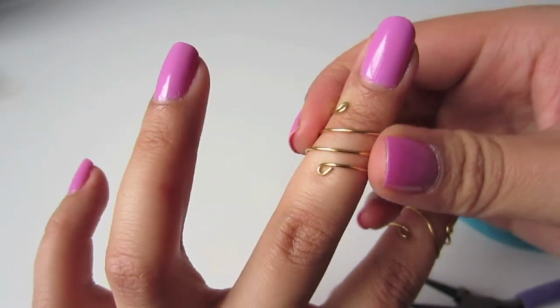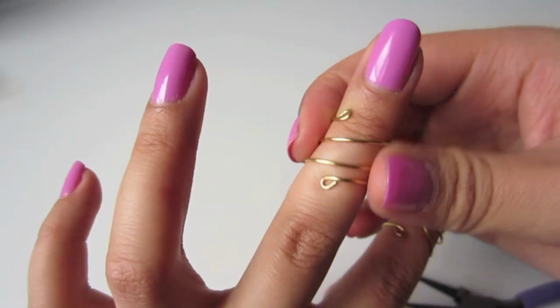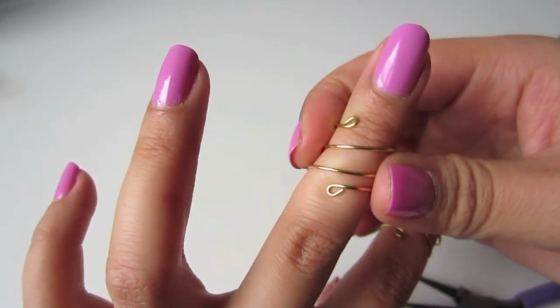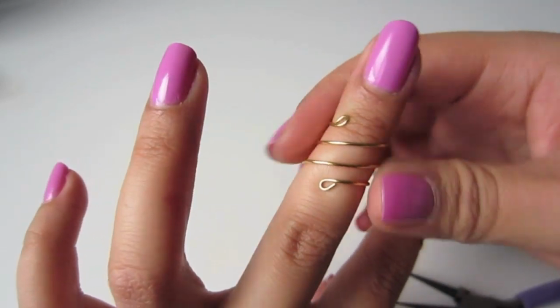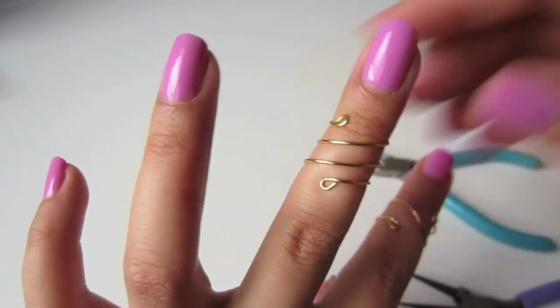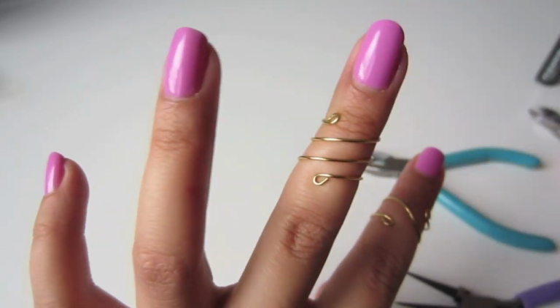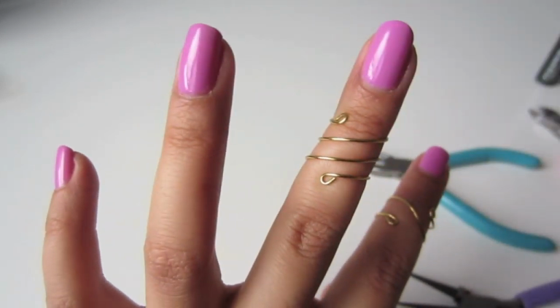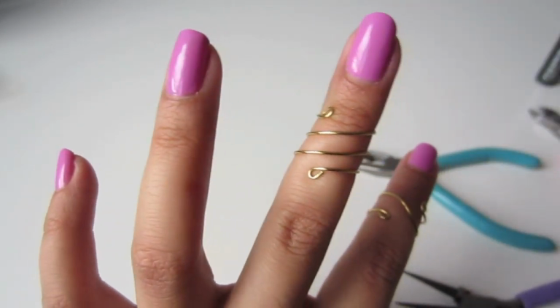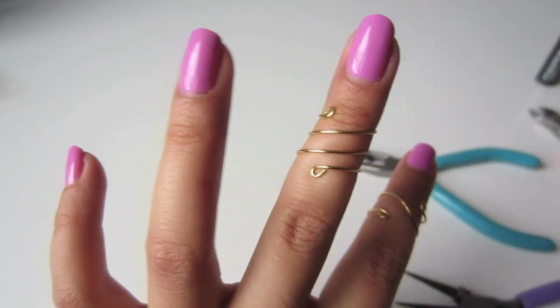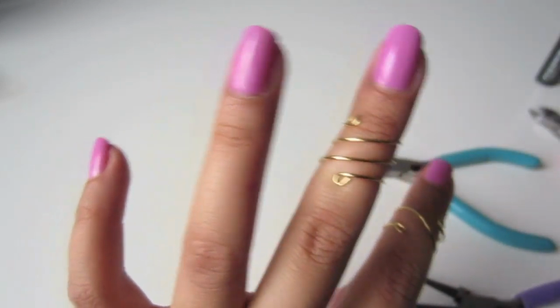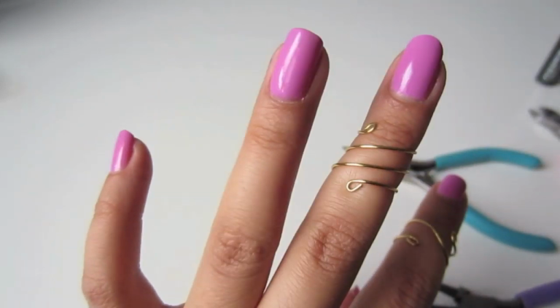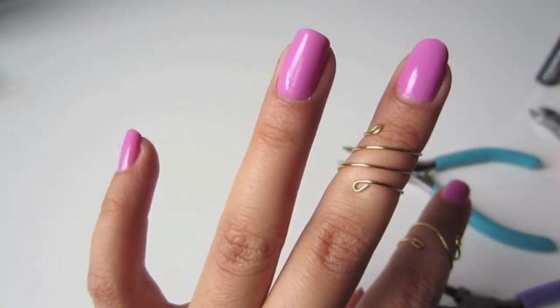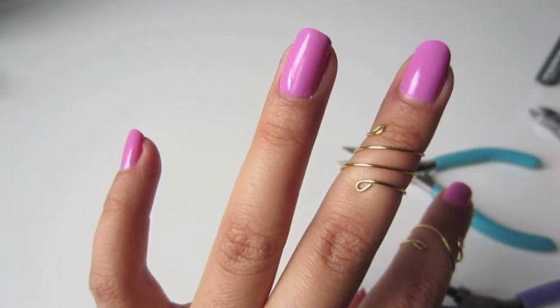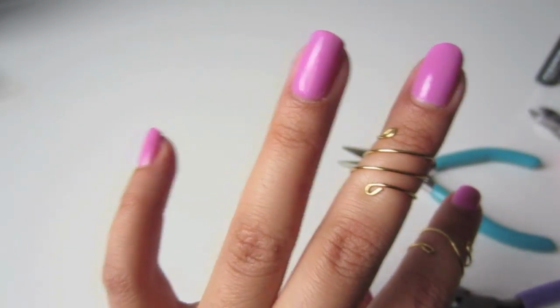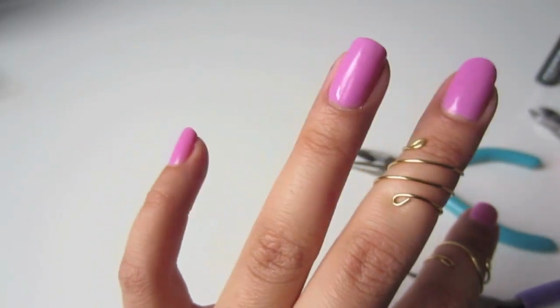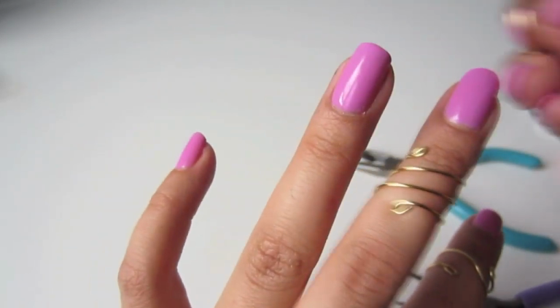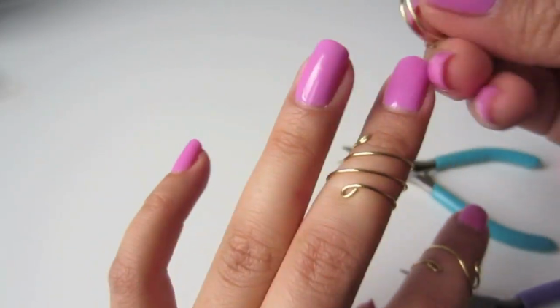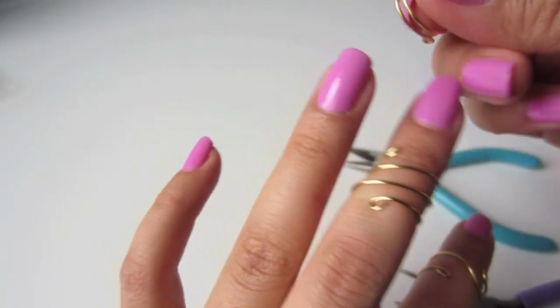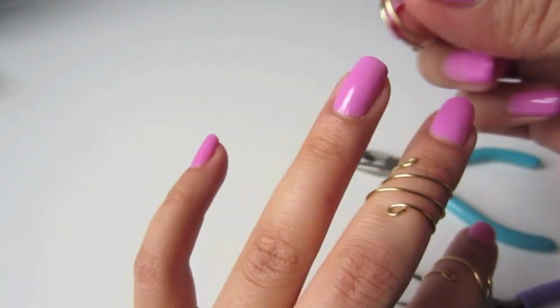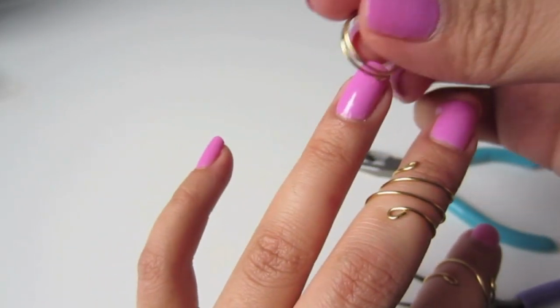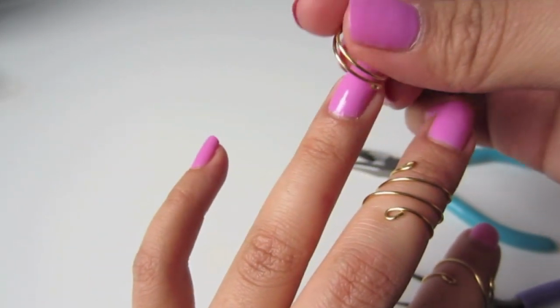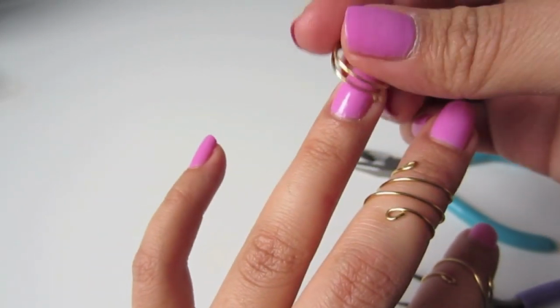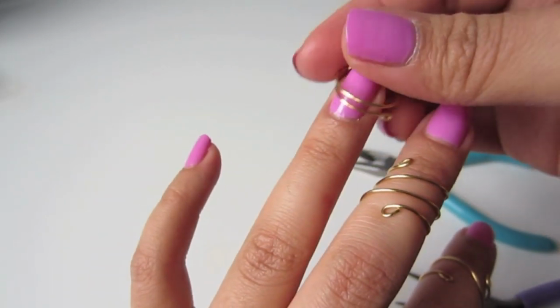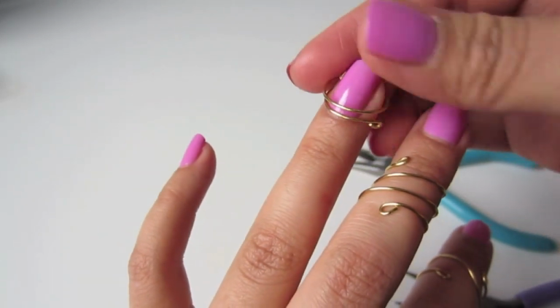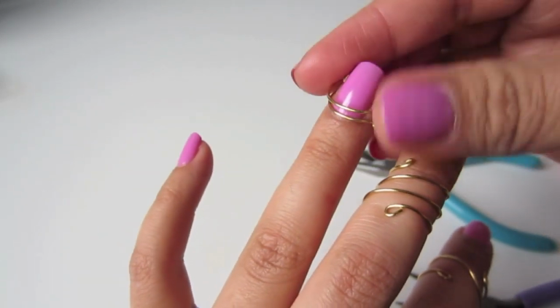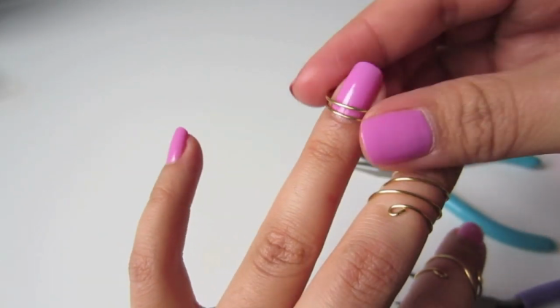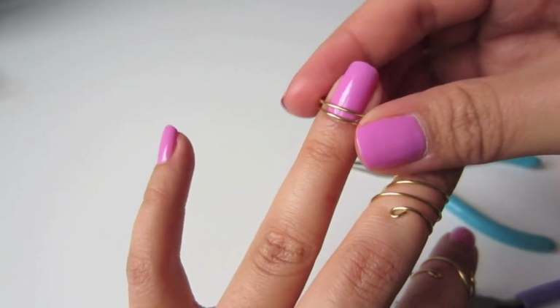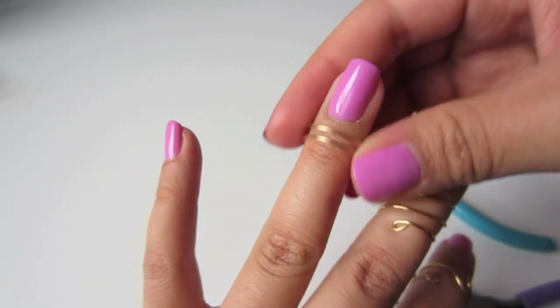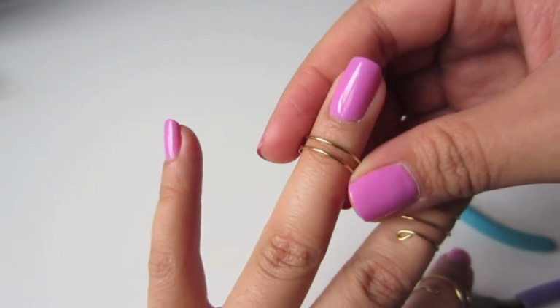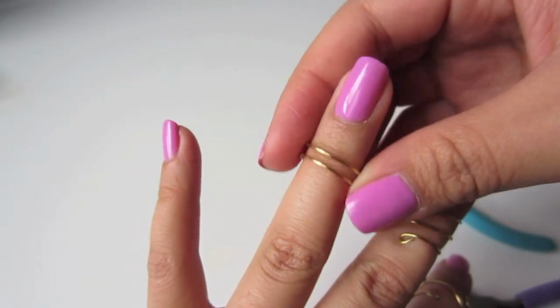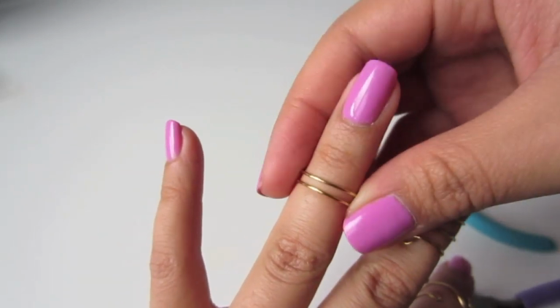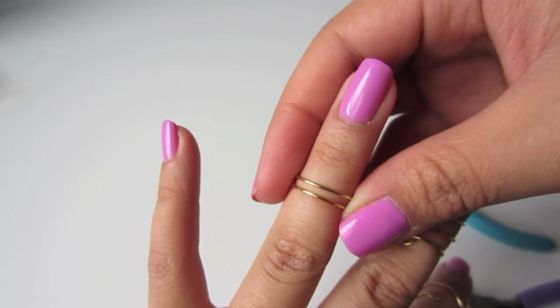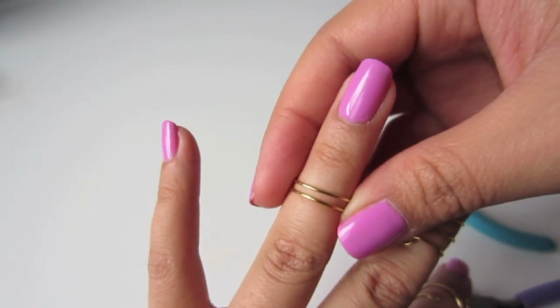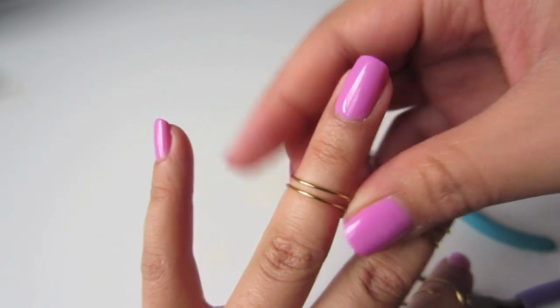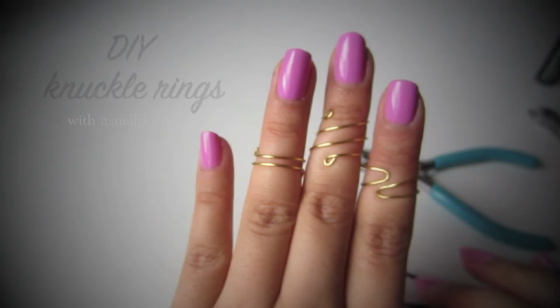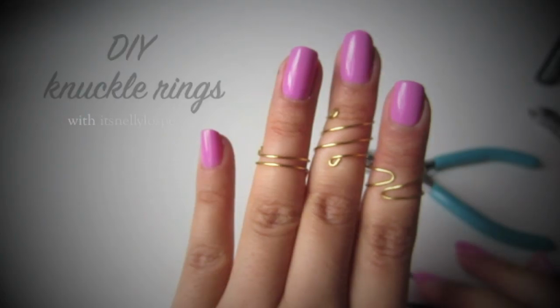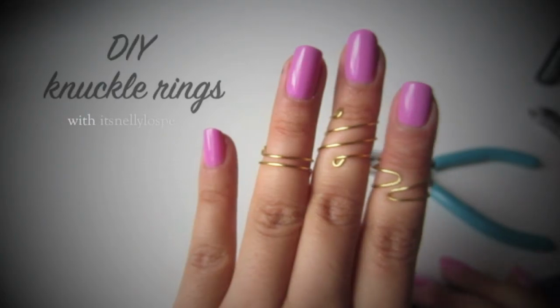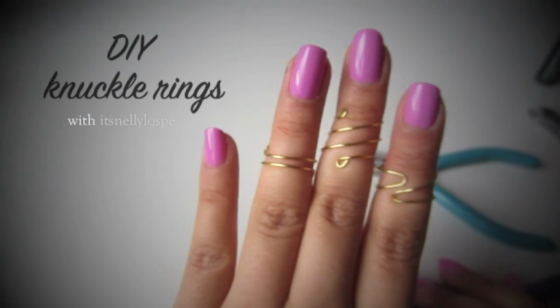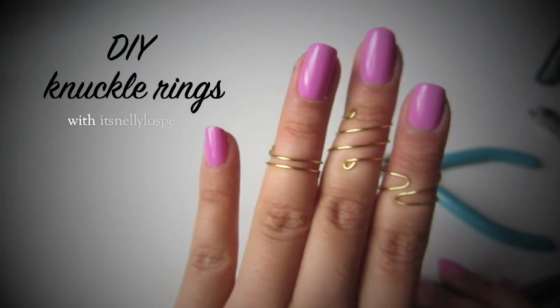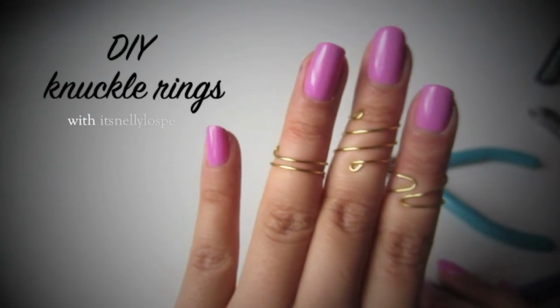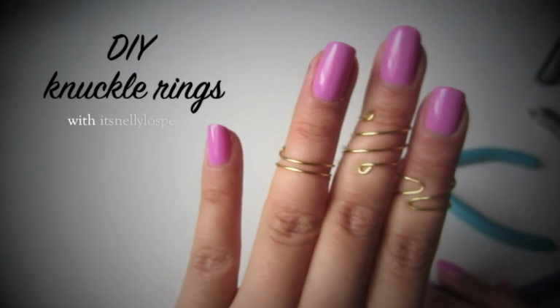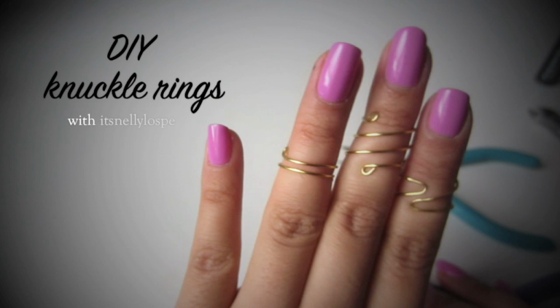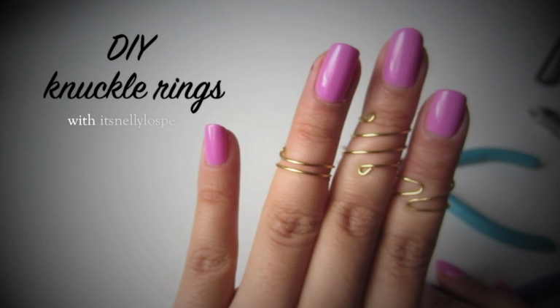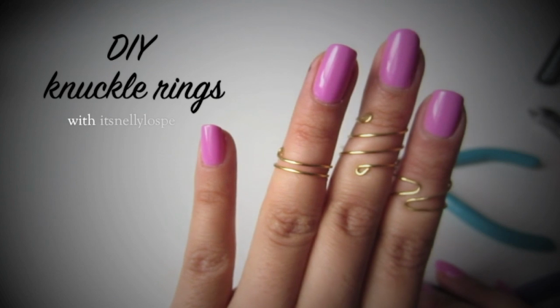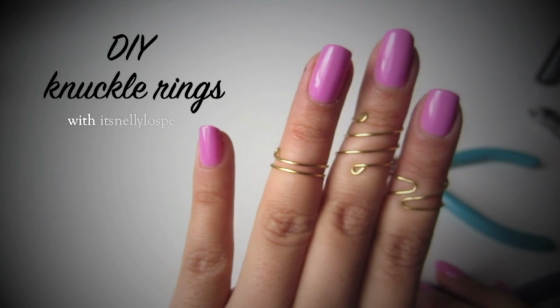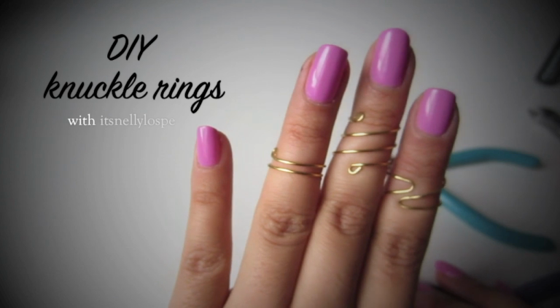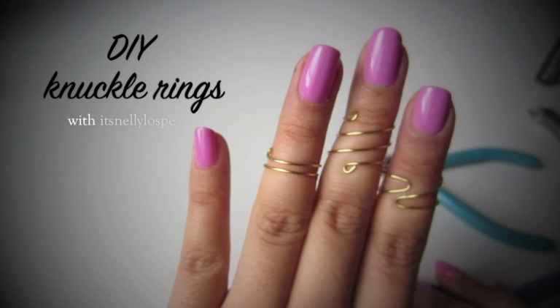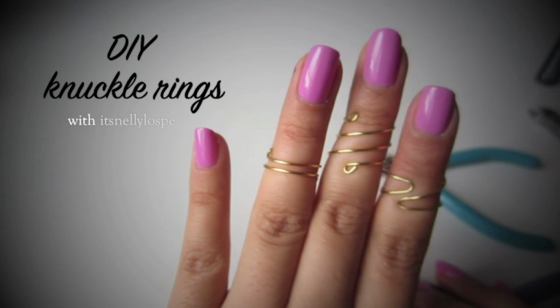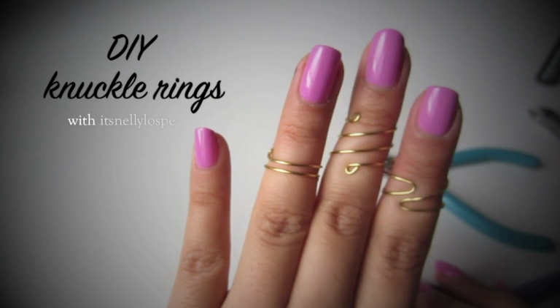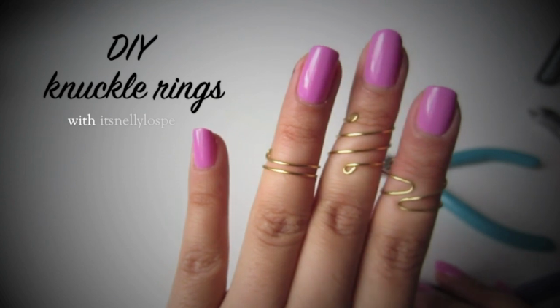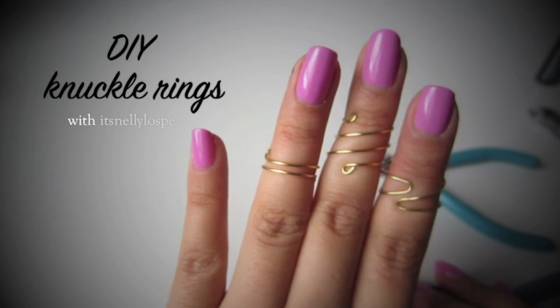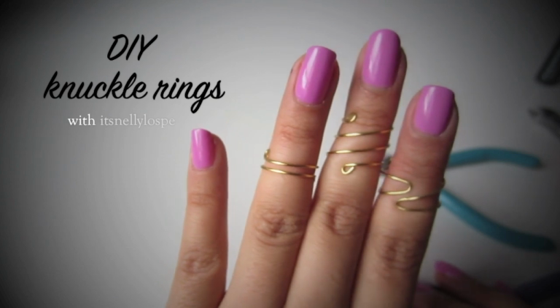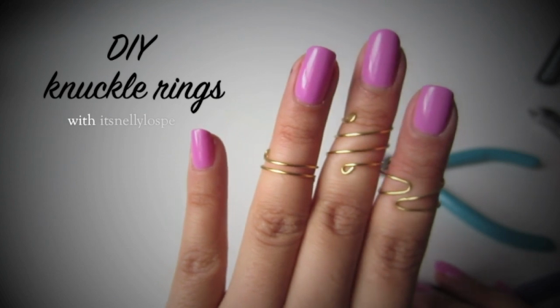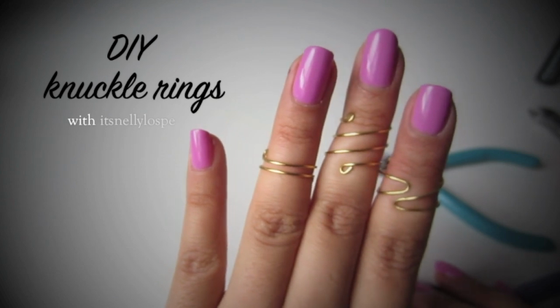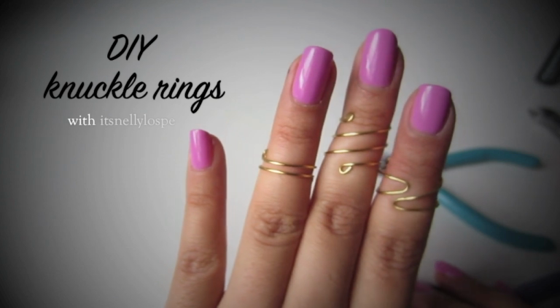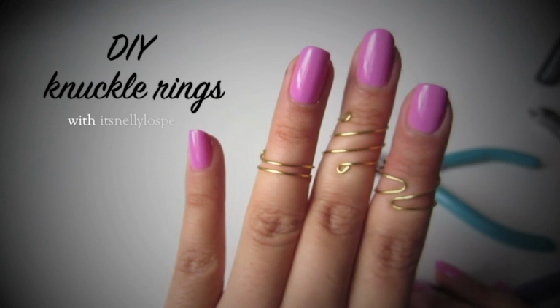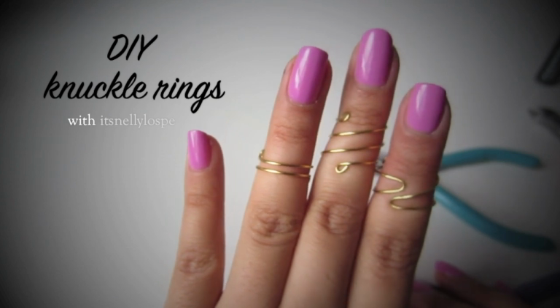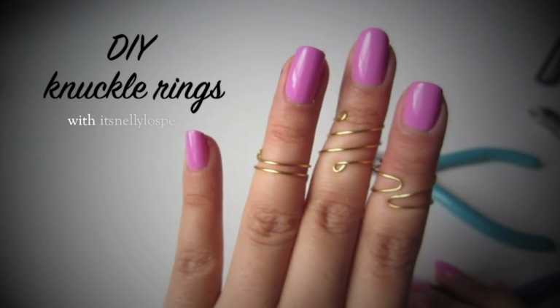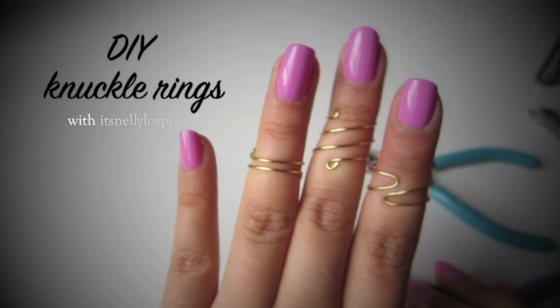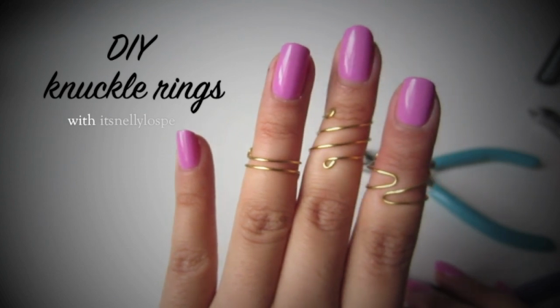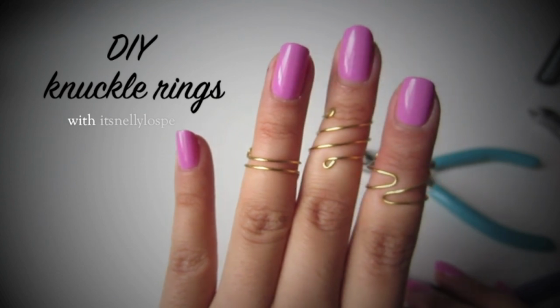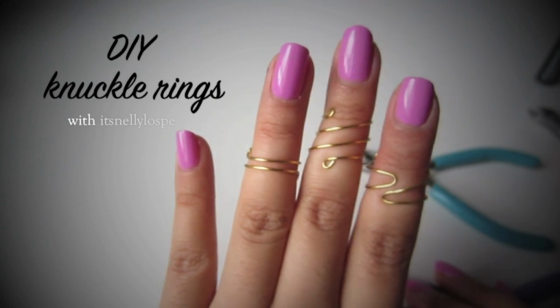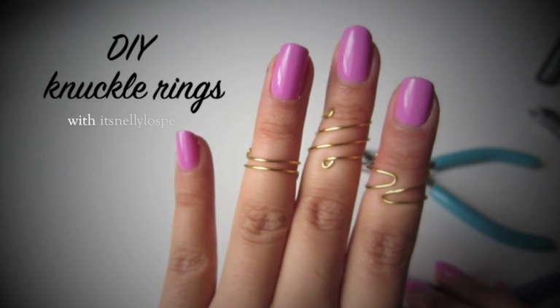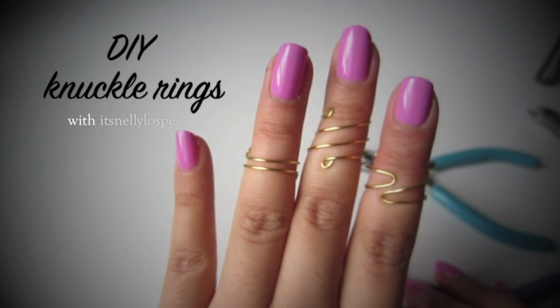Hey guys! So in my channel today, we're going to learn how to do DIY knuckle rings. It was so much fun to make these, so I hope you guys enjoy this video.